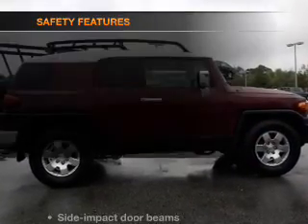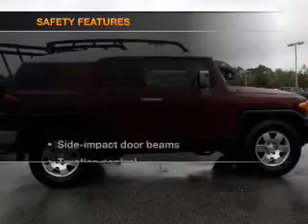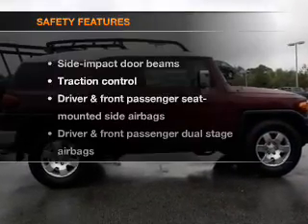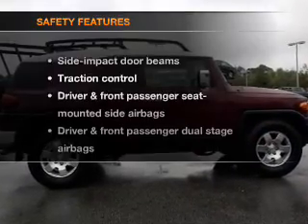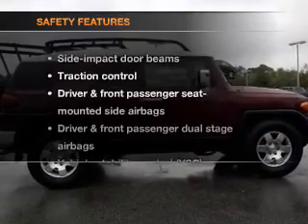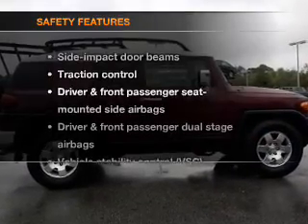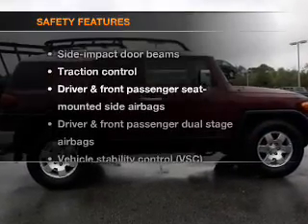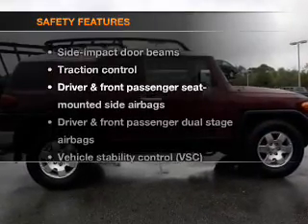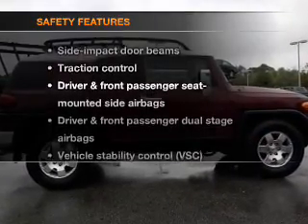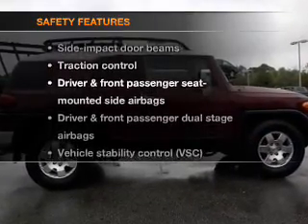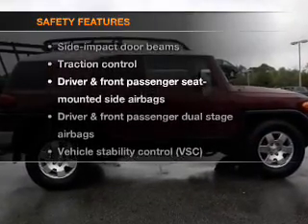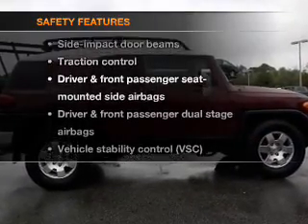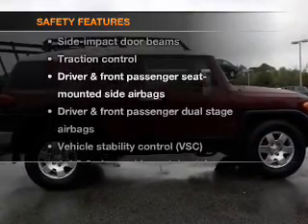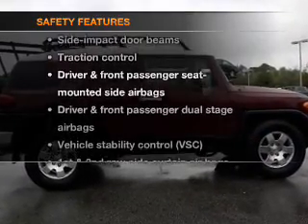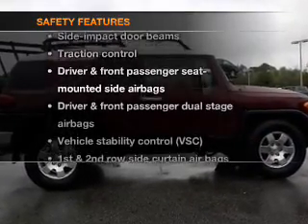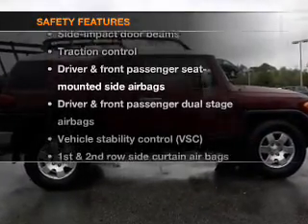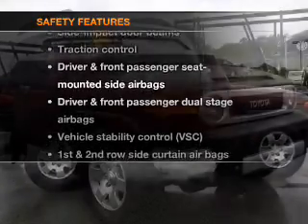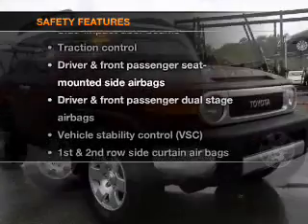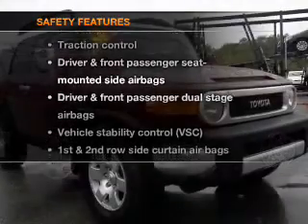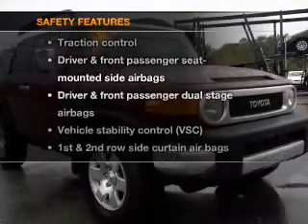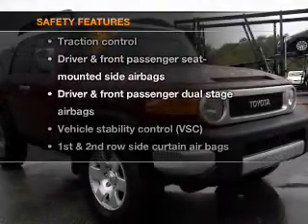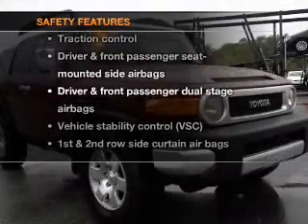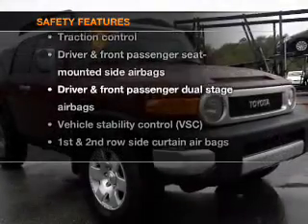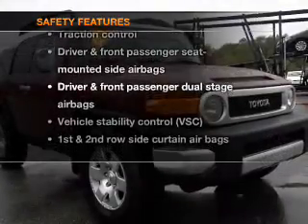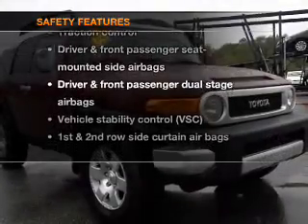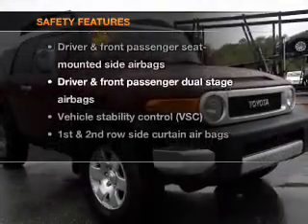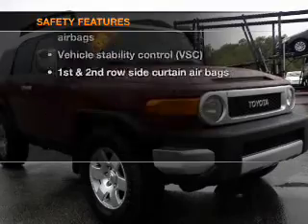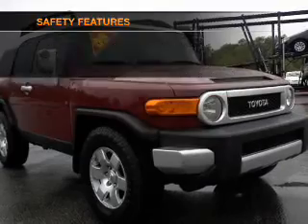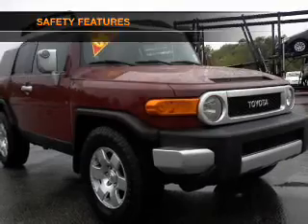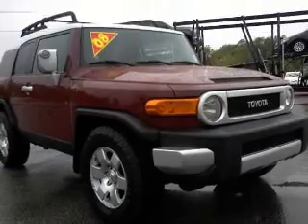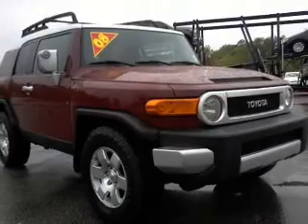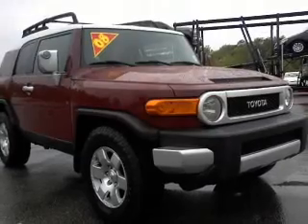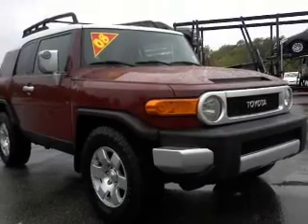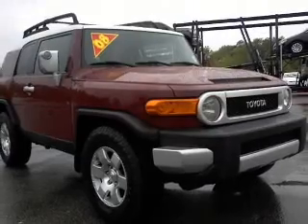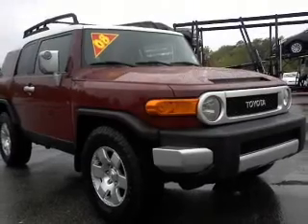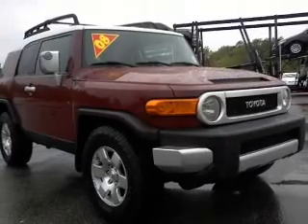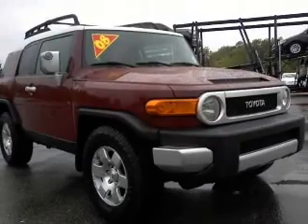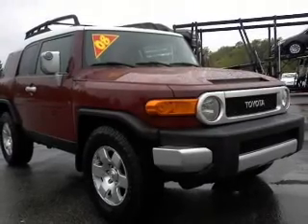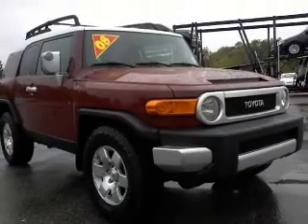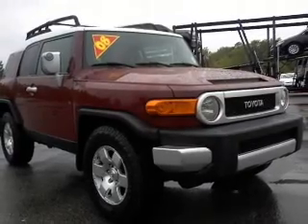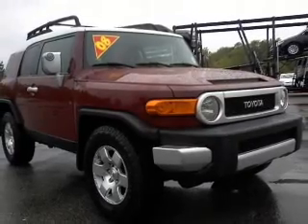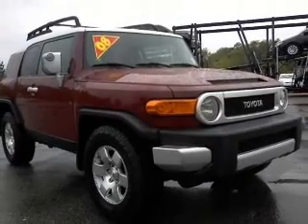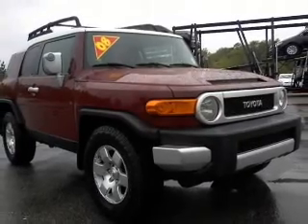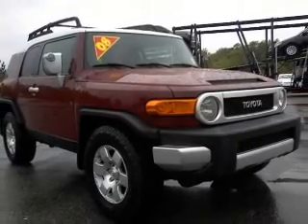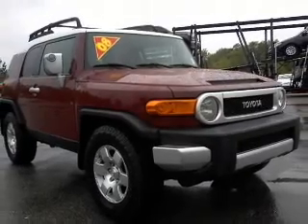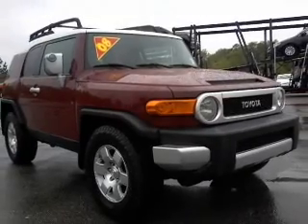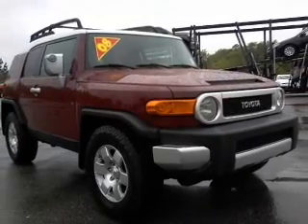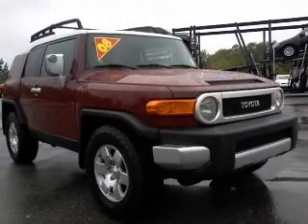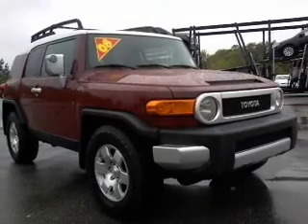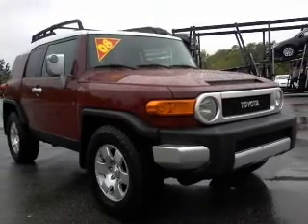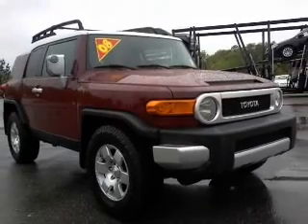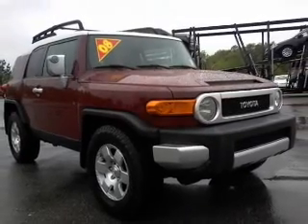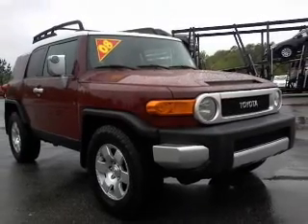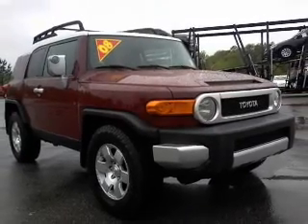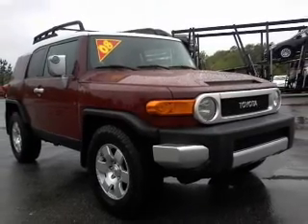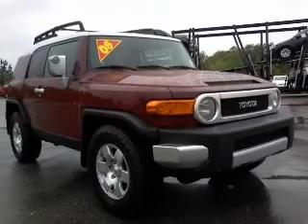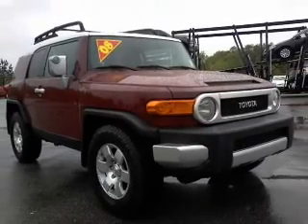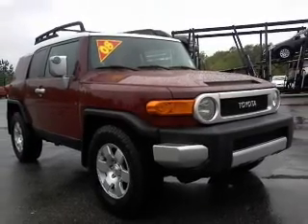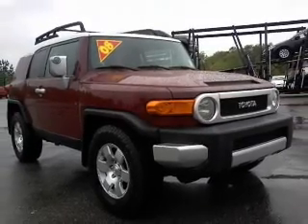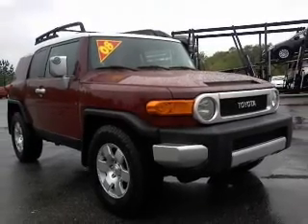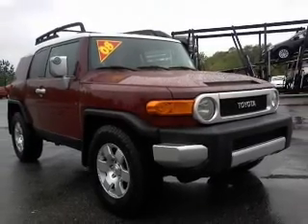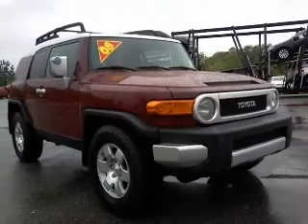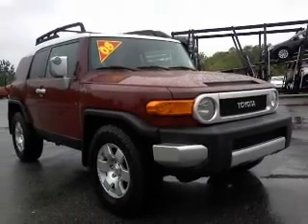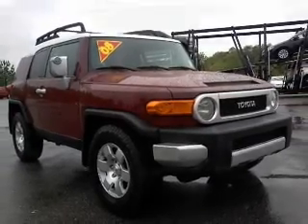And for your peace of mind, the following safety equipment is included: side airbag, traction control, and stability control.